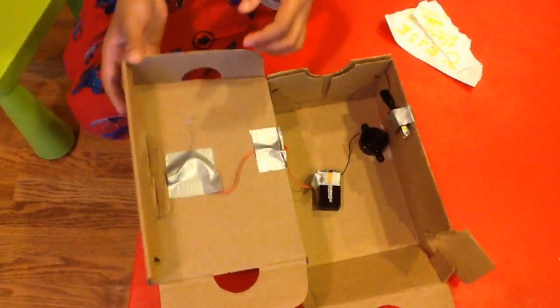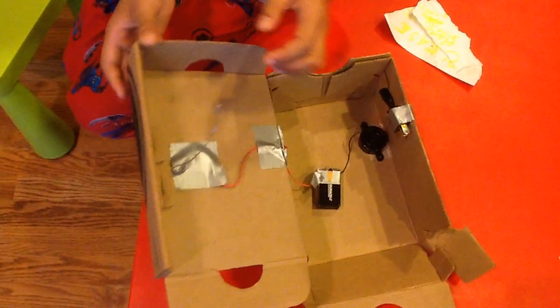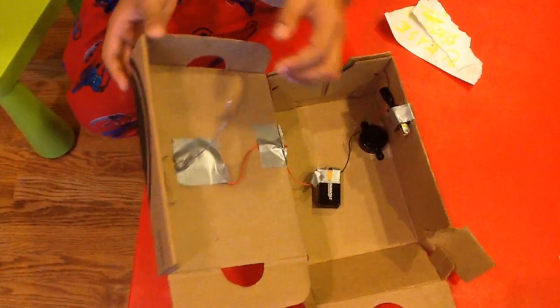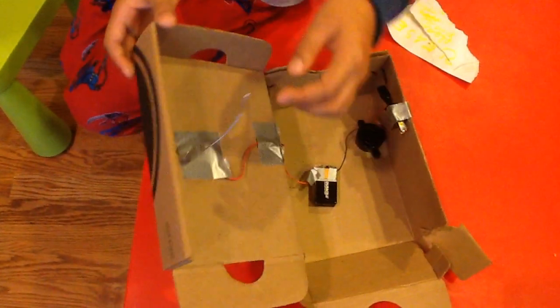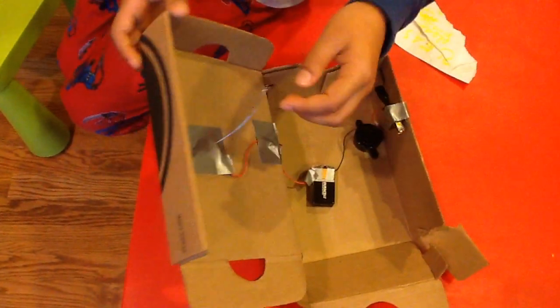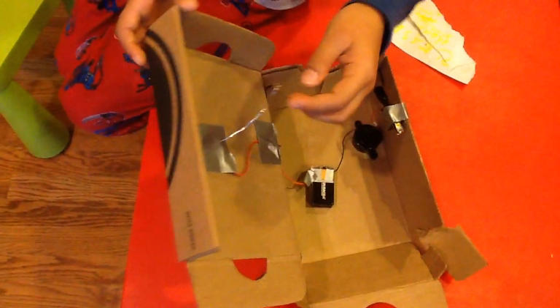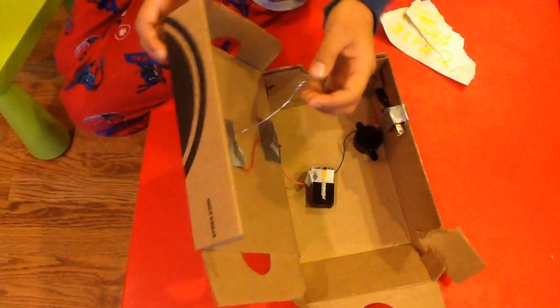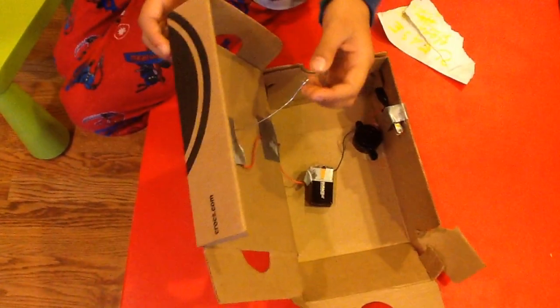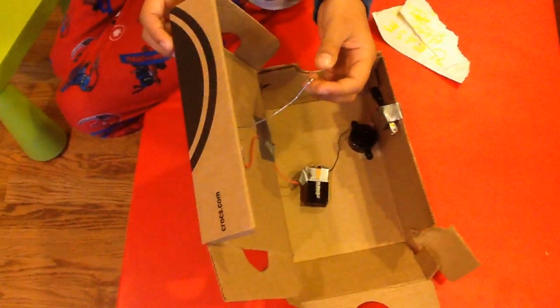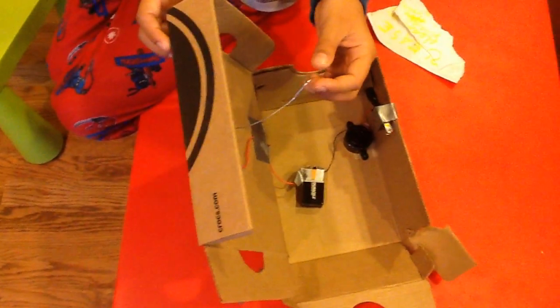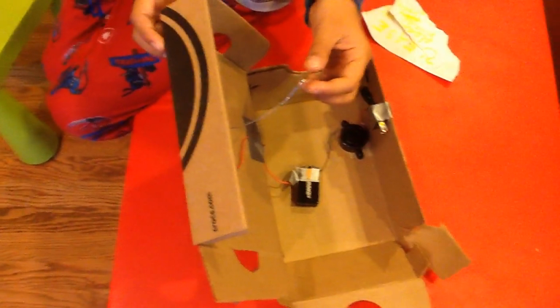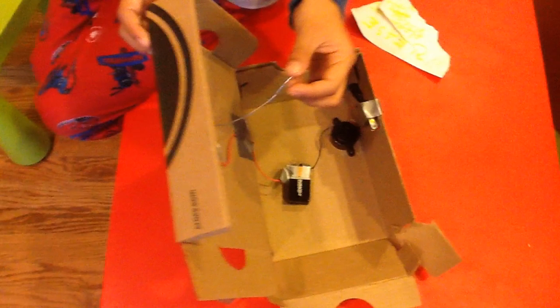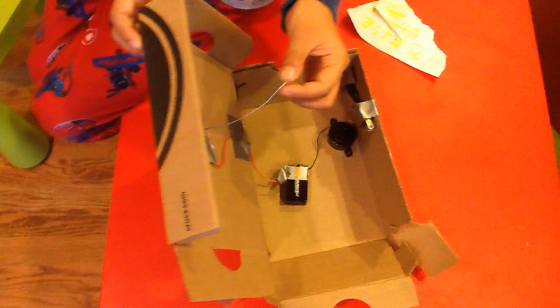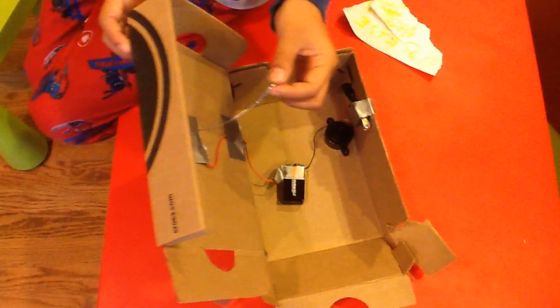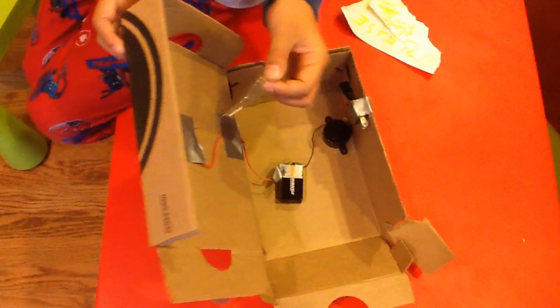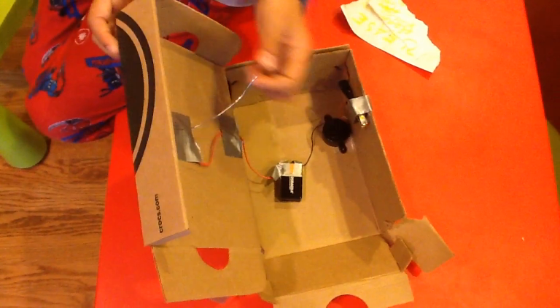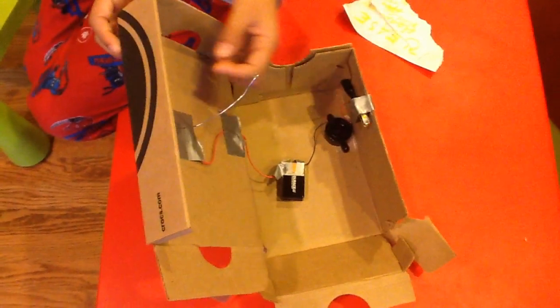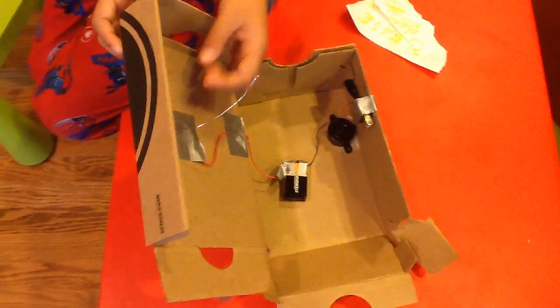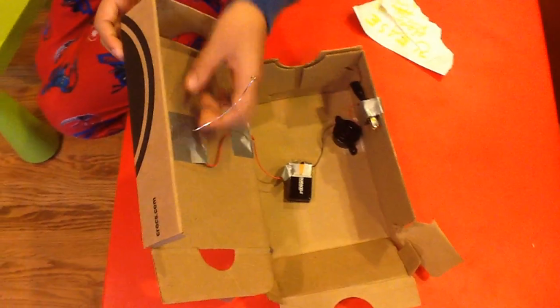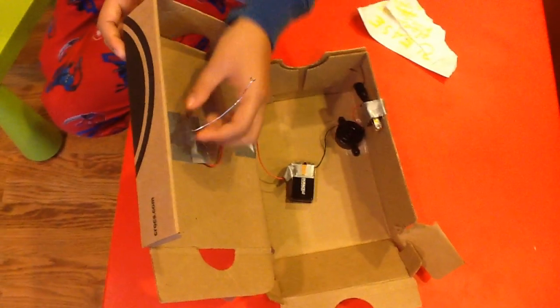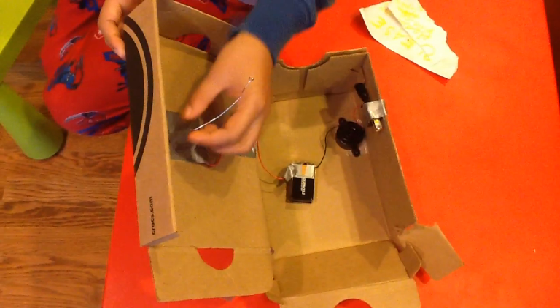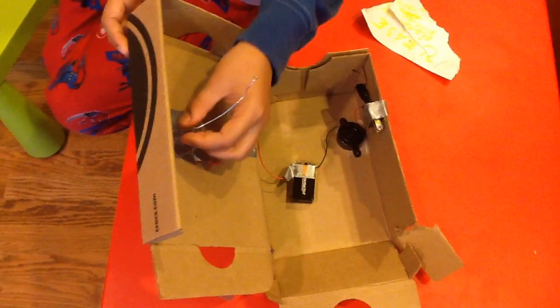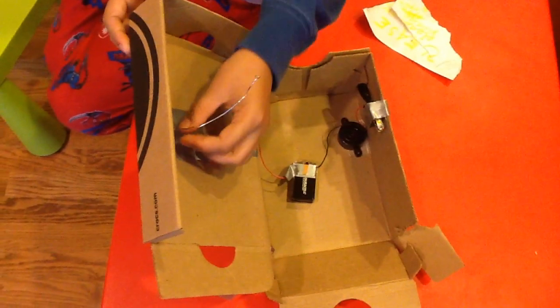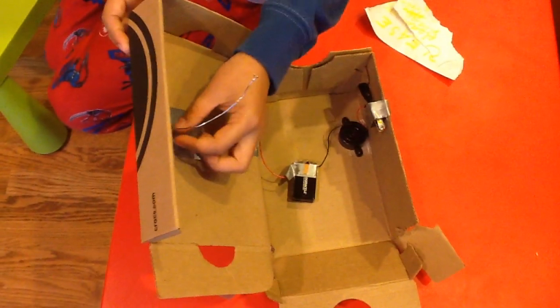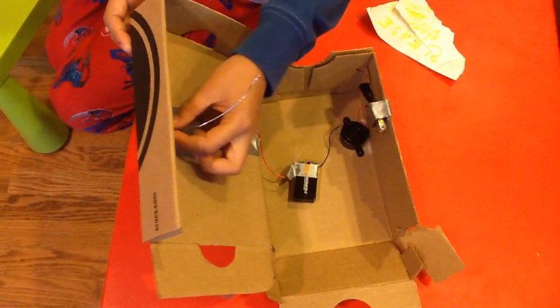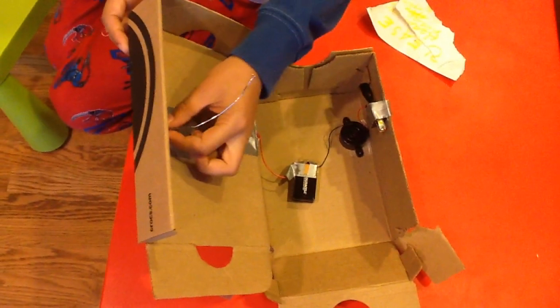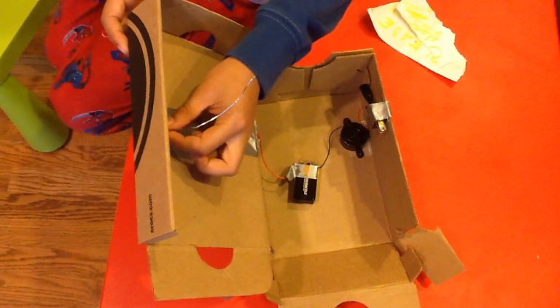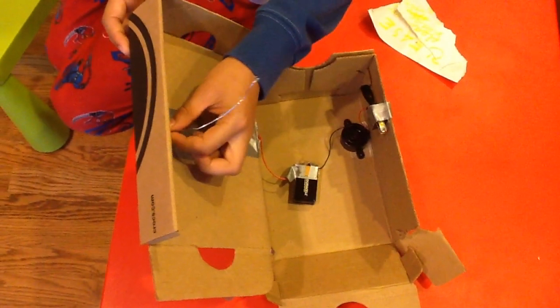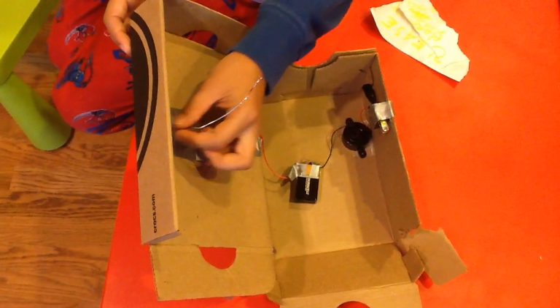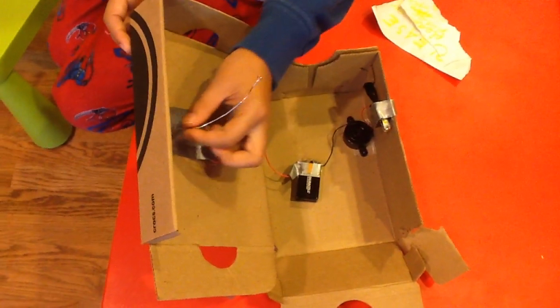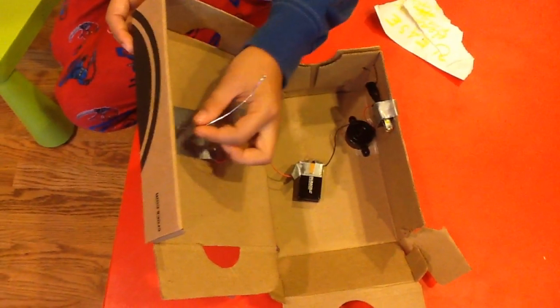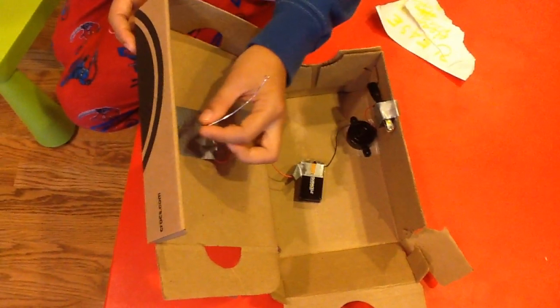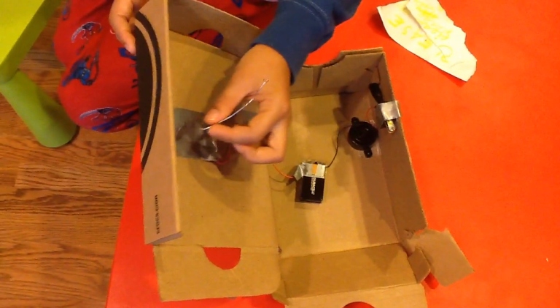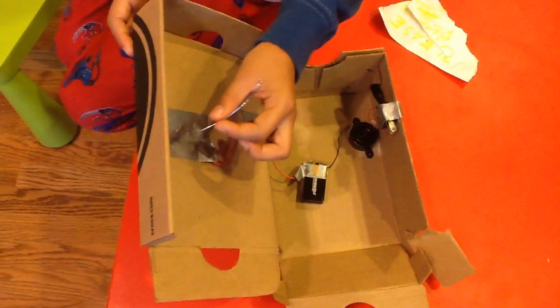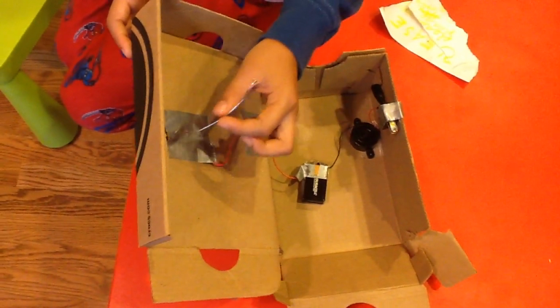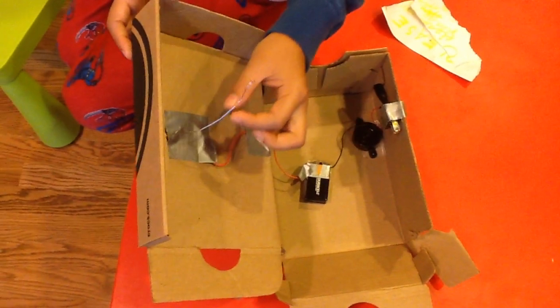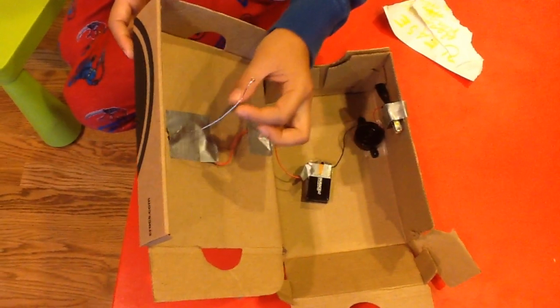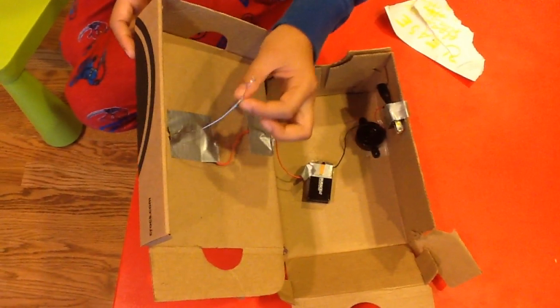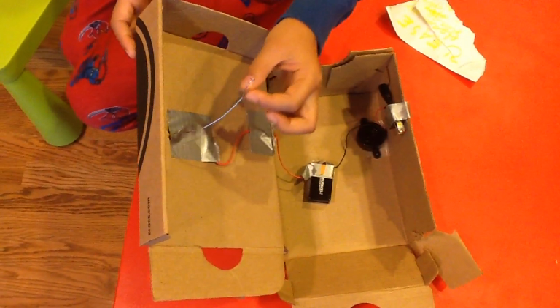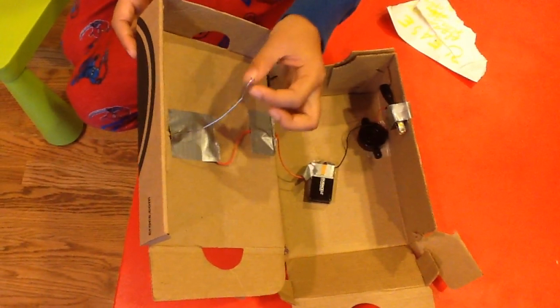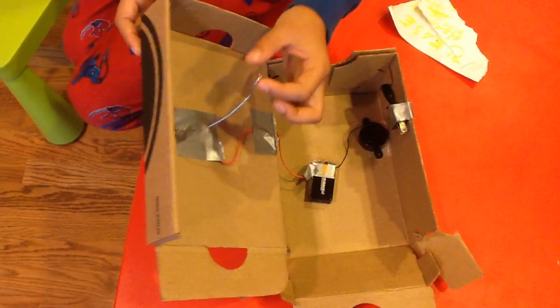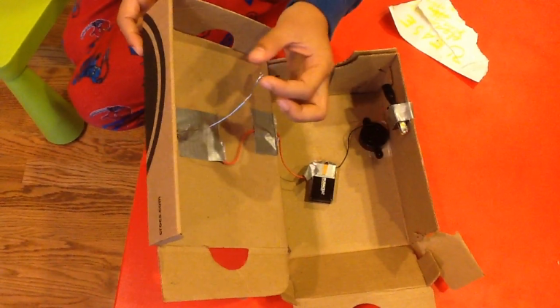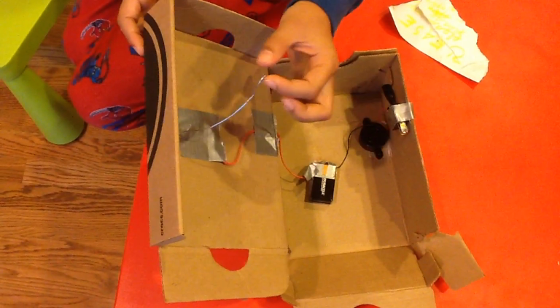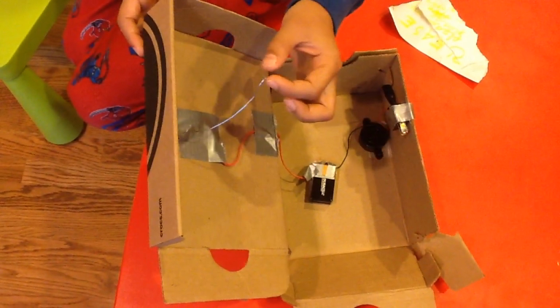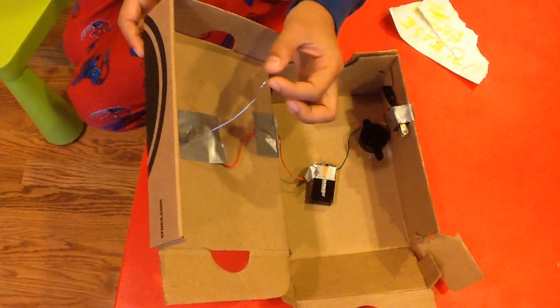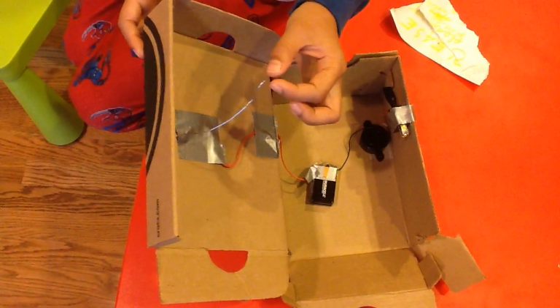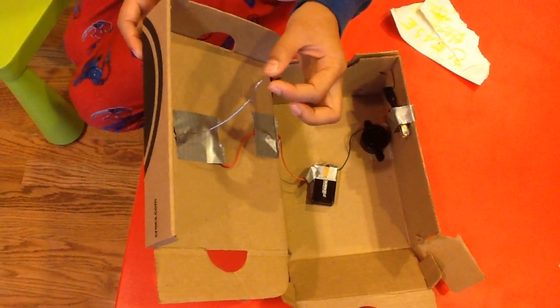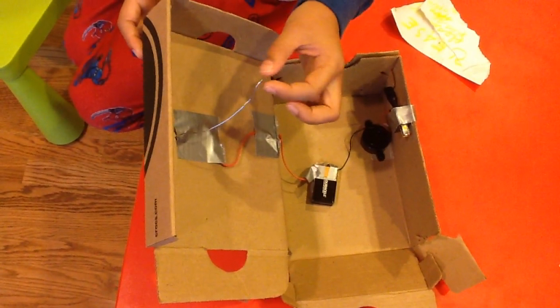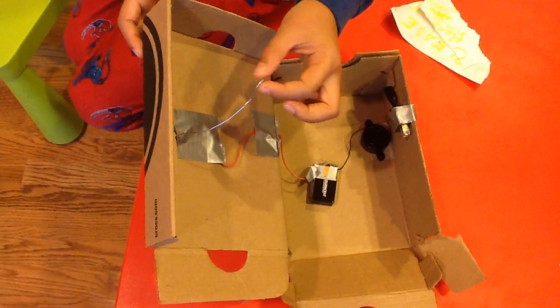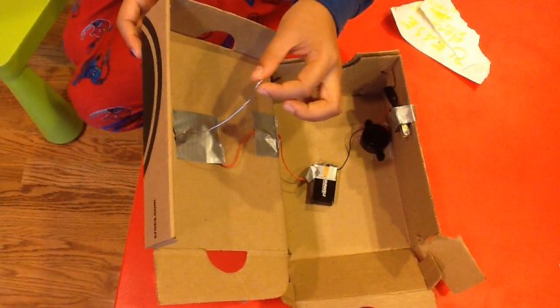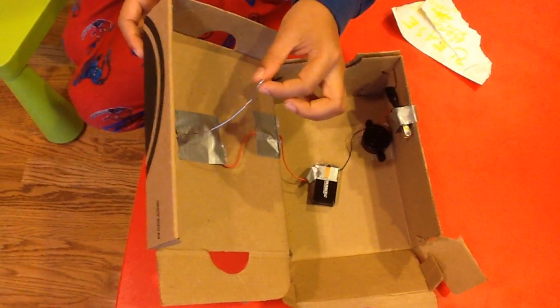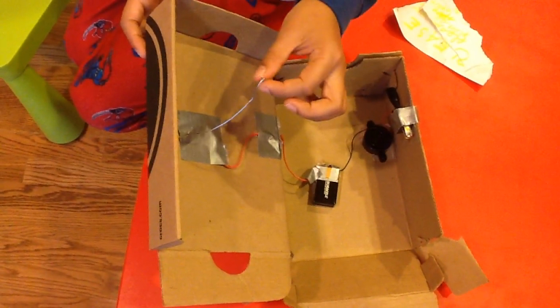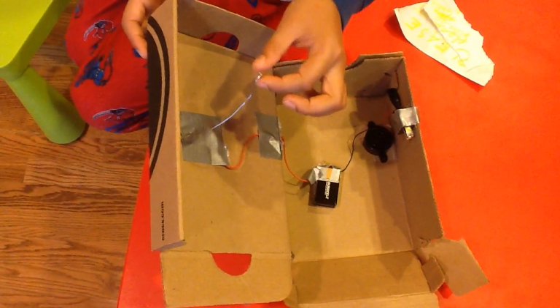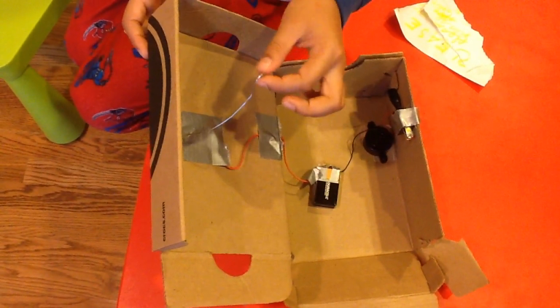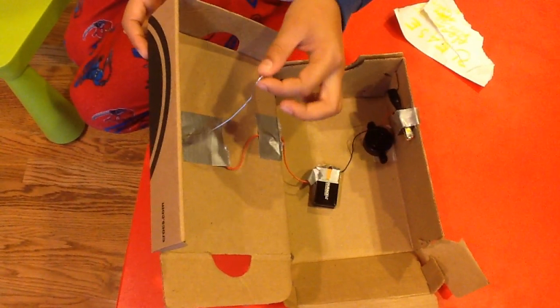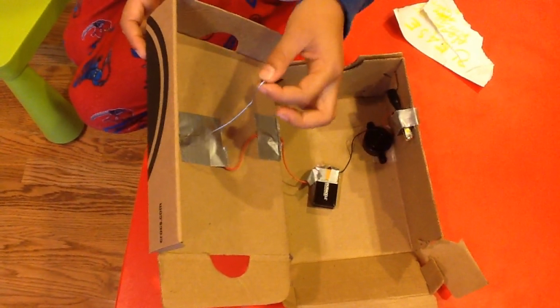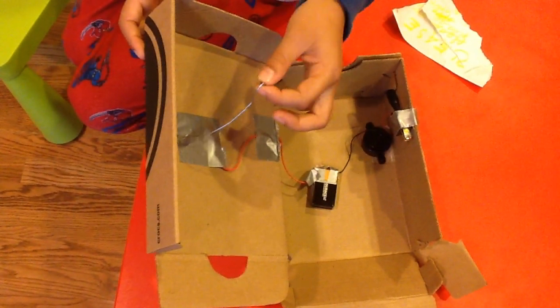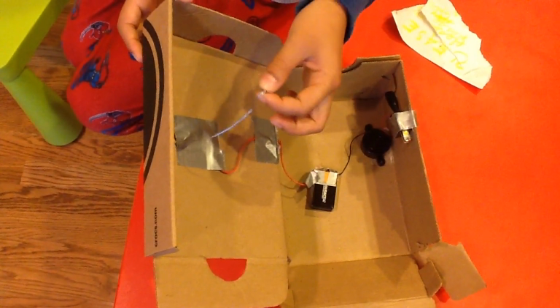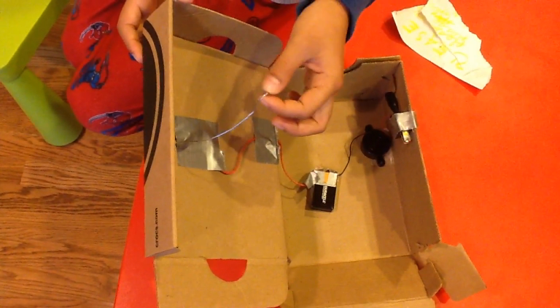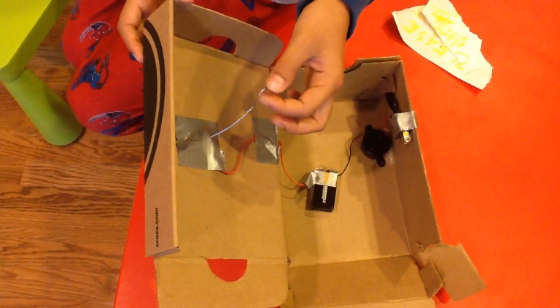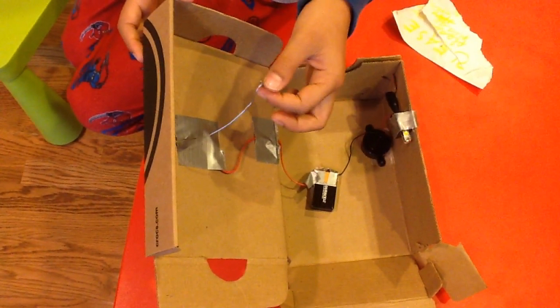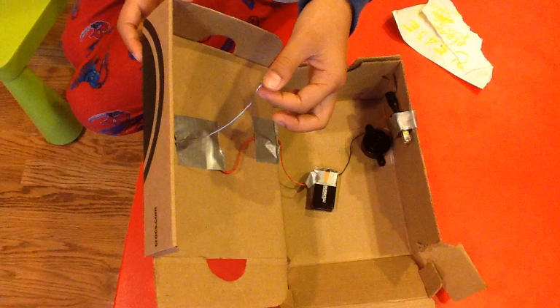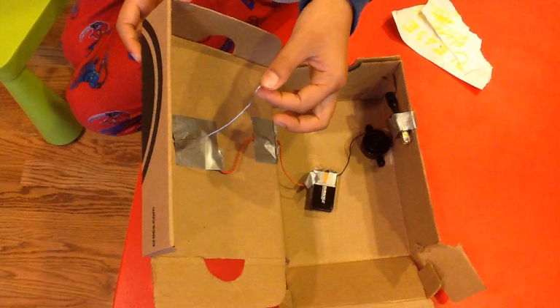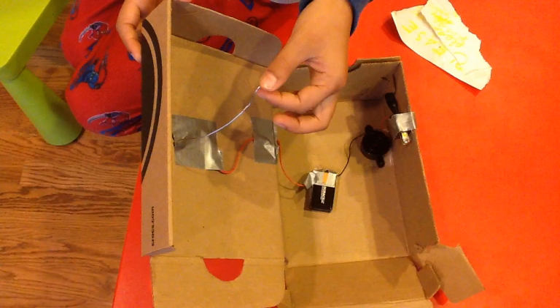When you're using the paper clip, you'll need to bend it so that it becomes longer, and make a little hook.